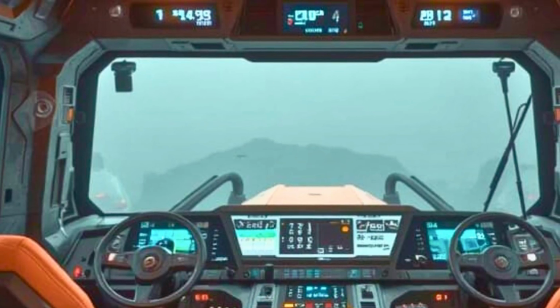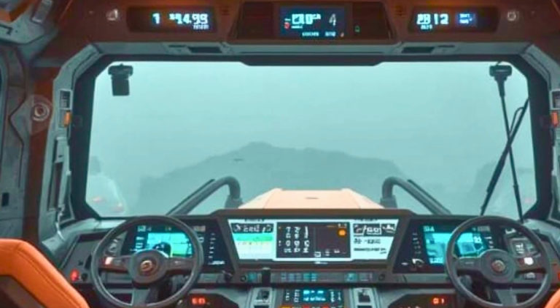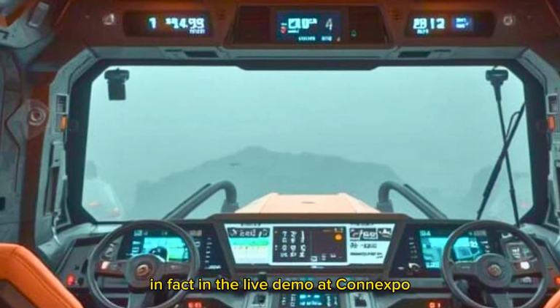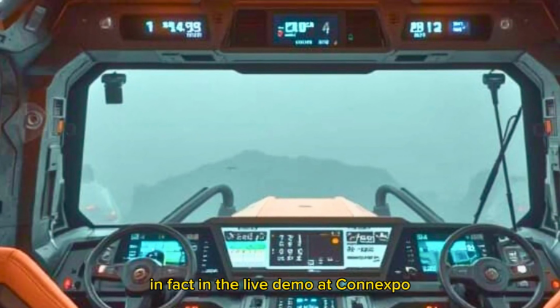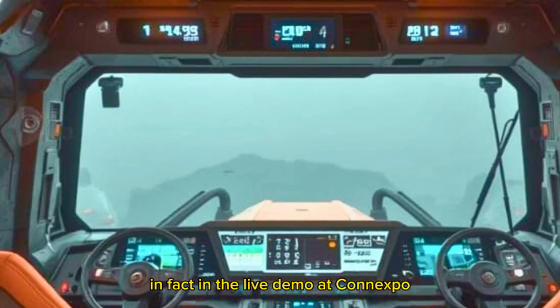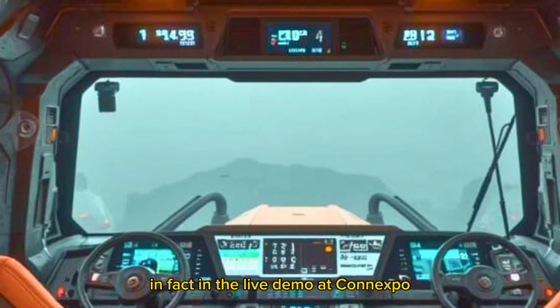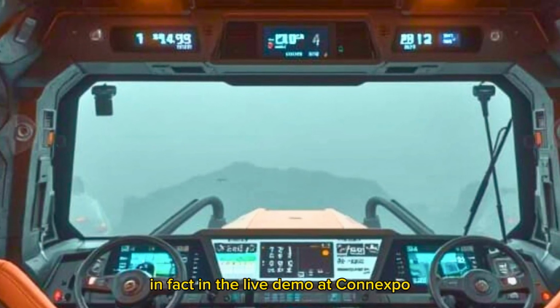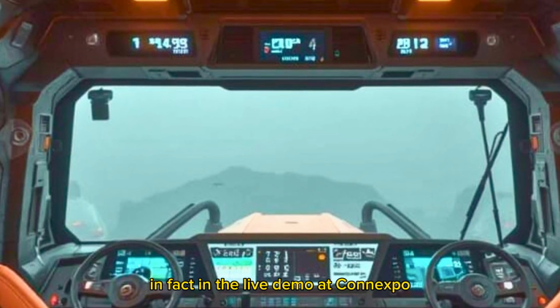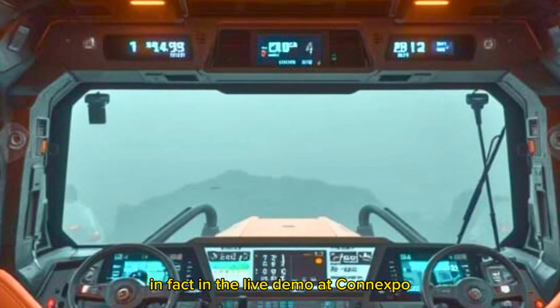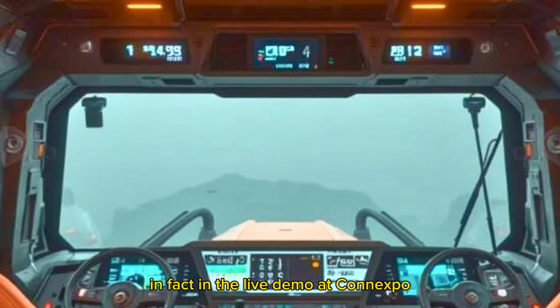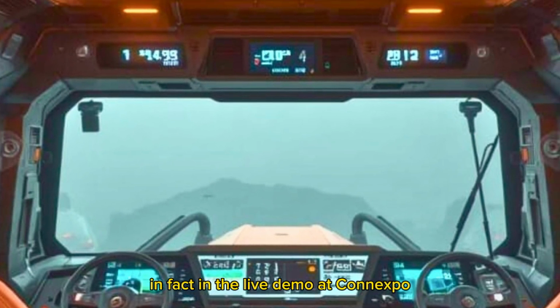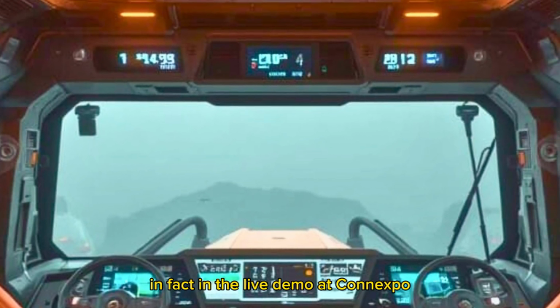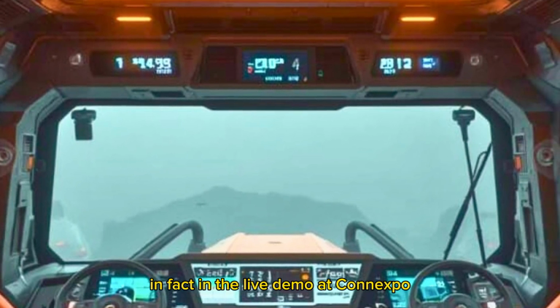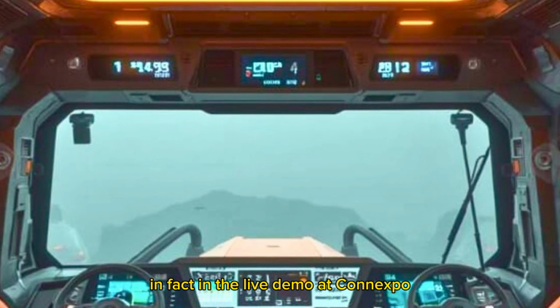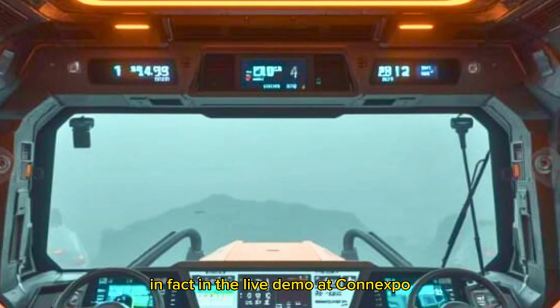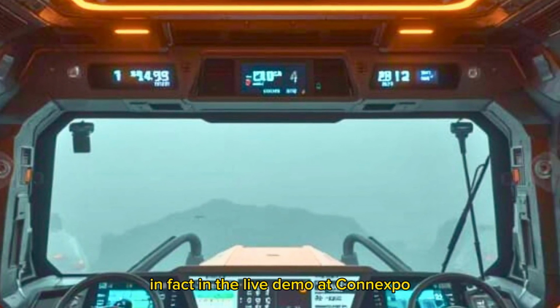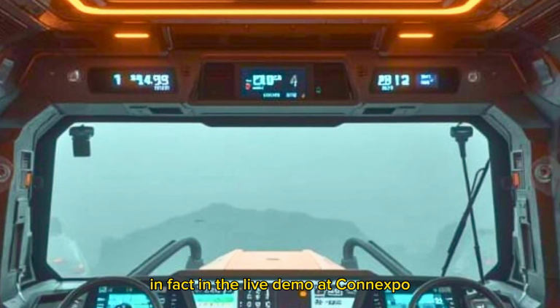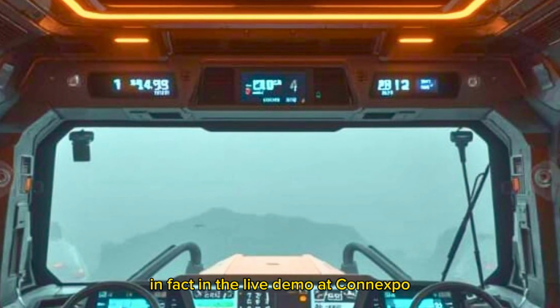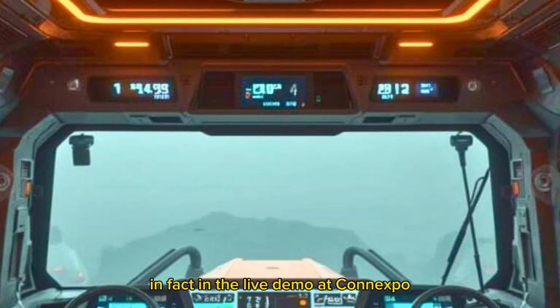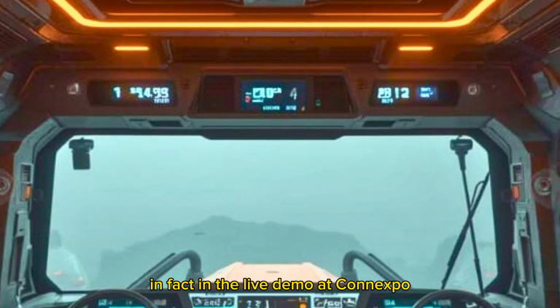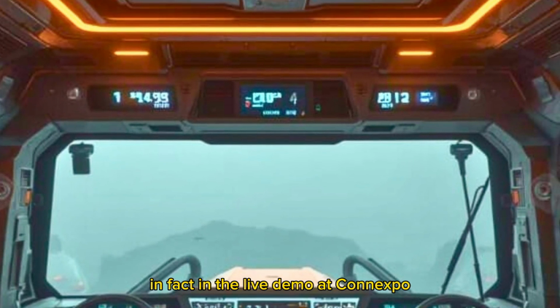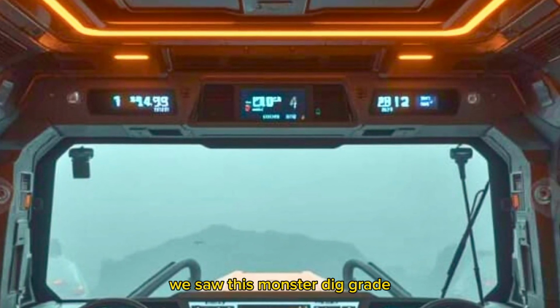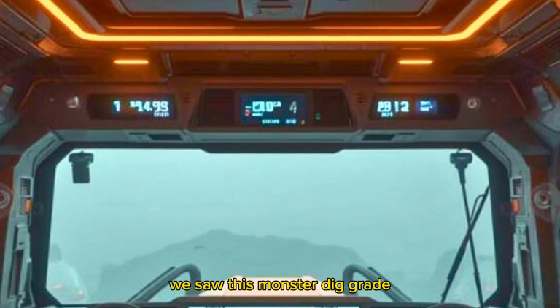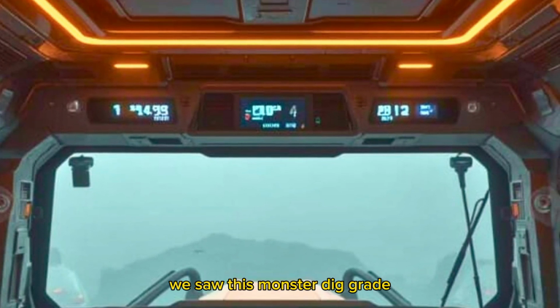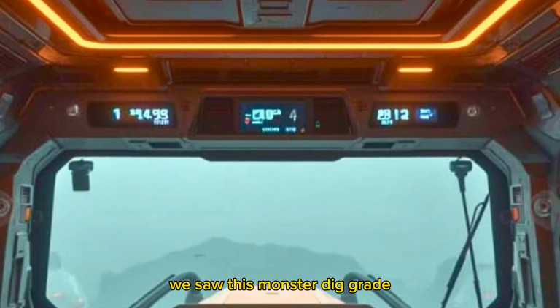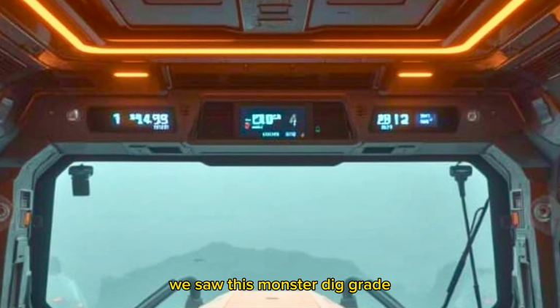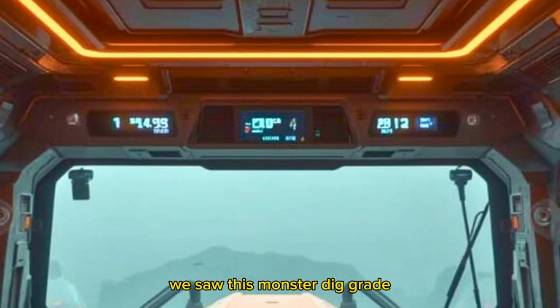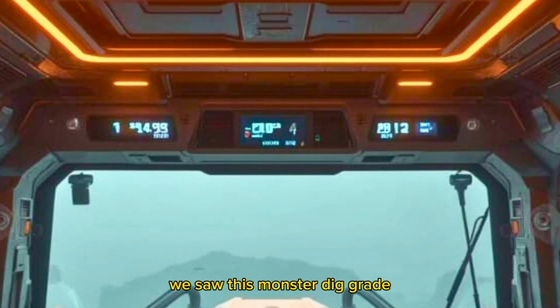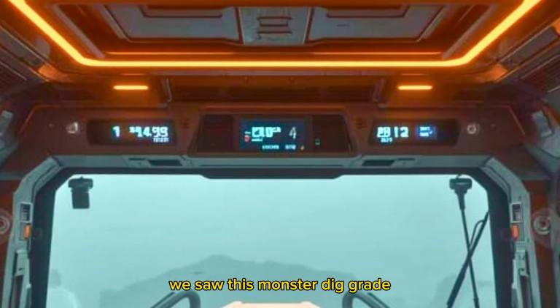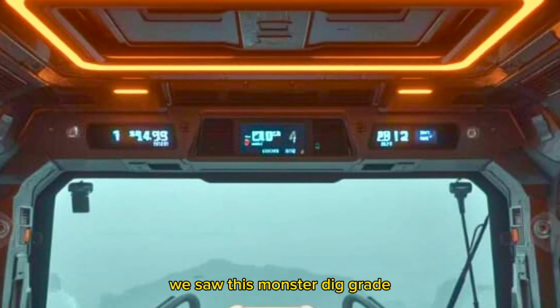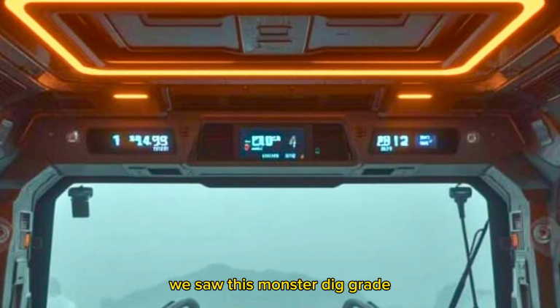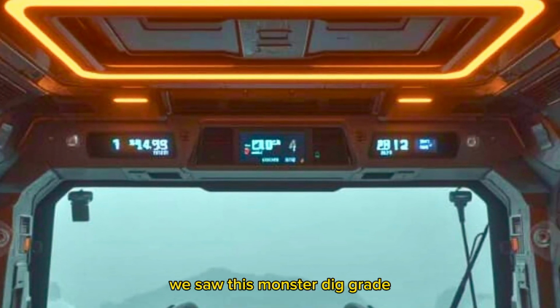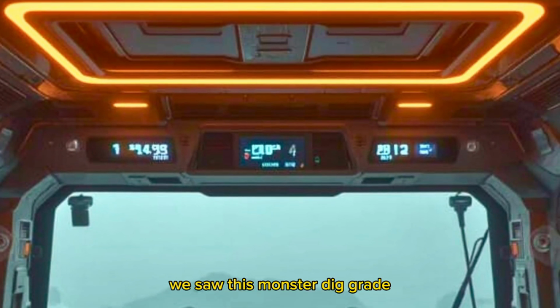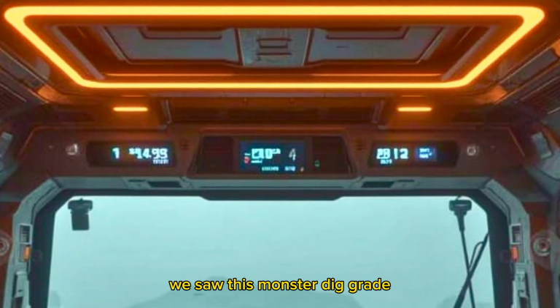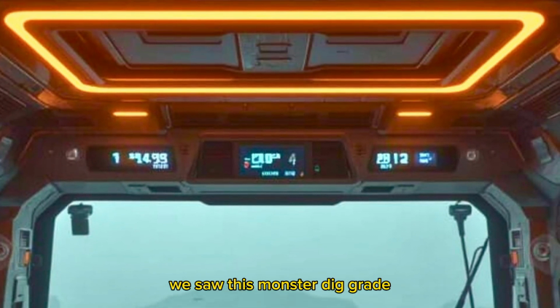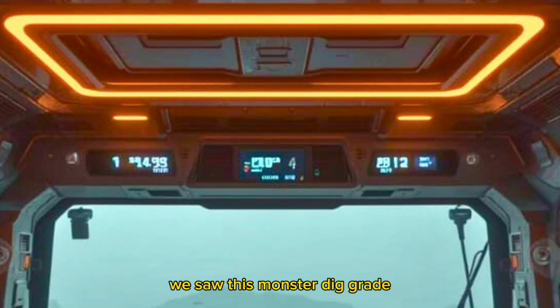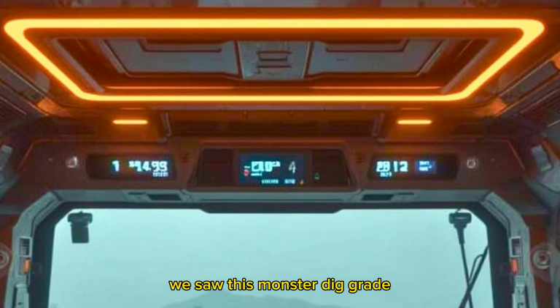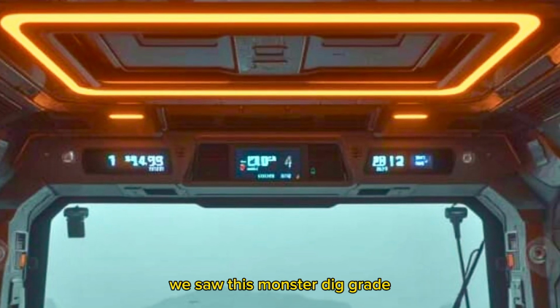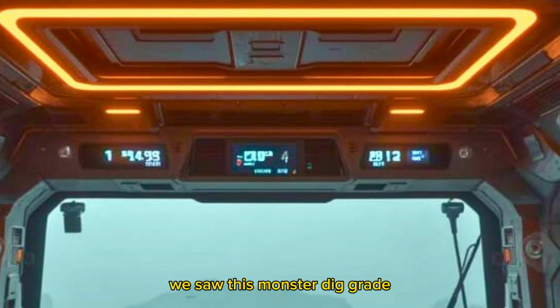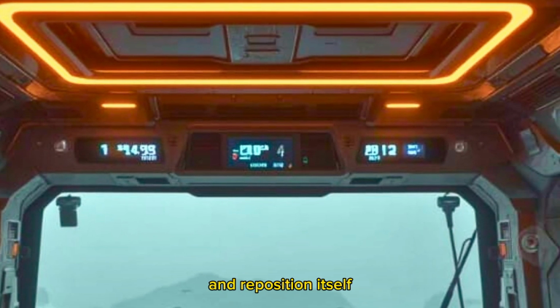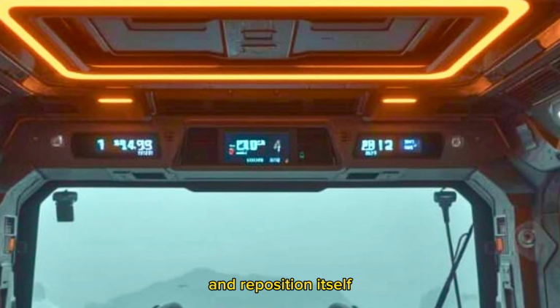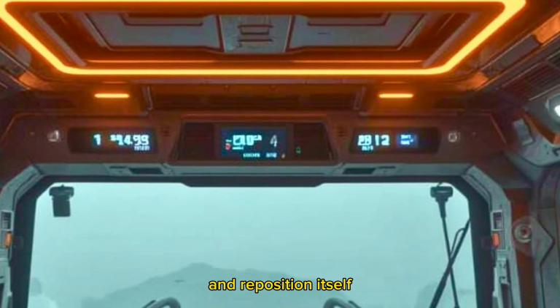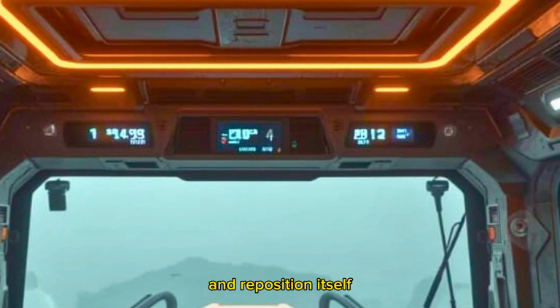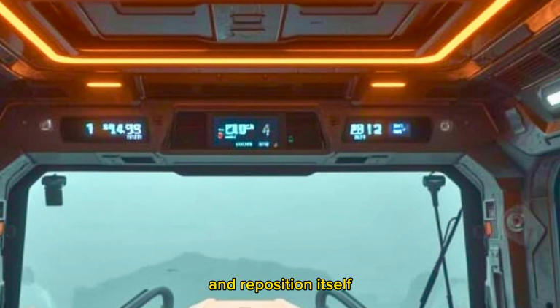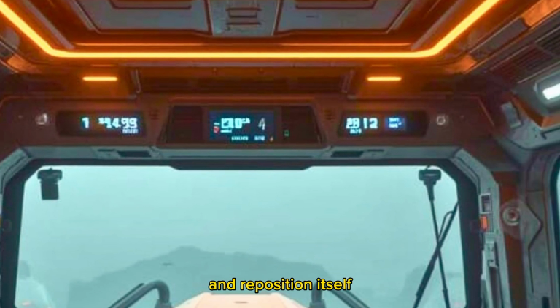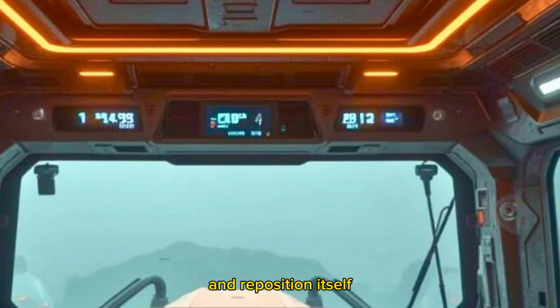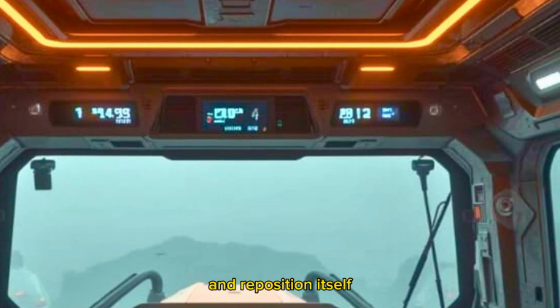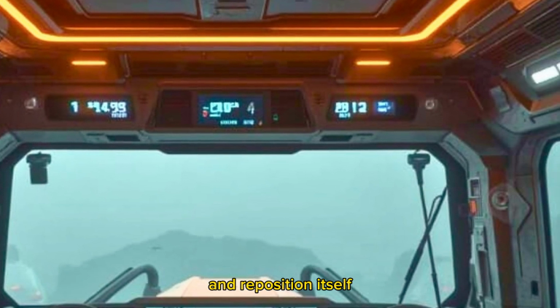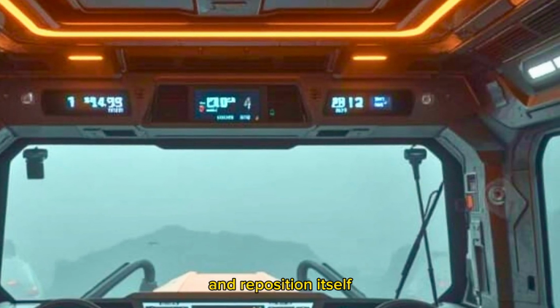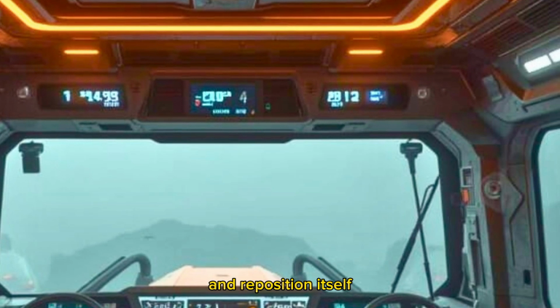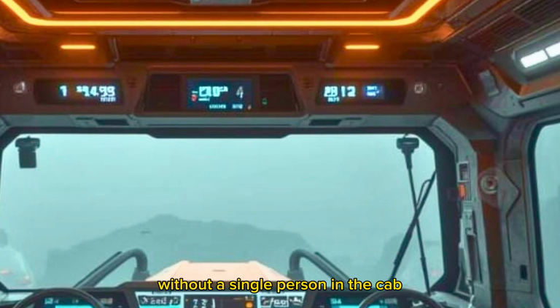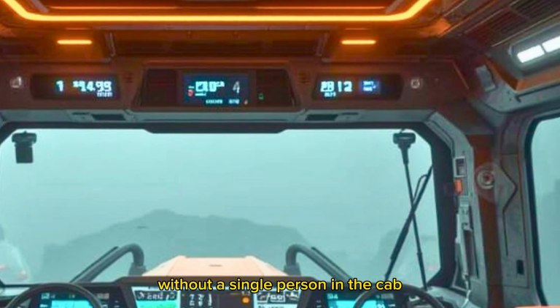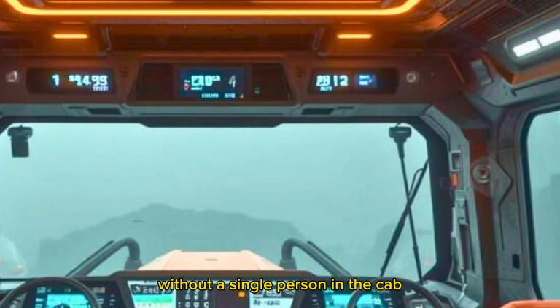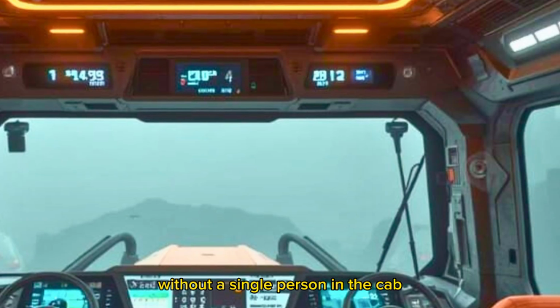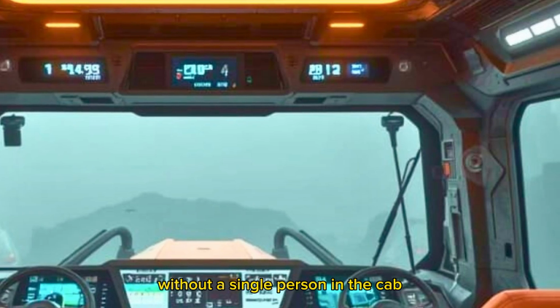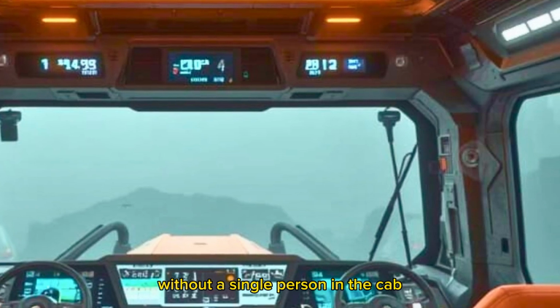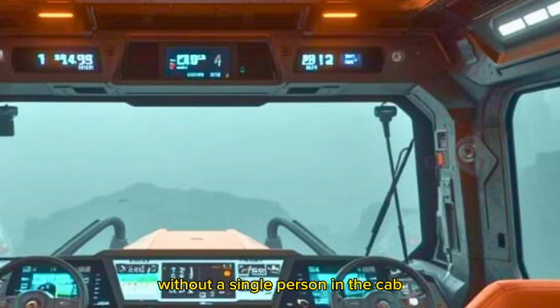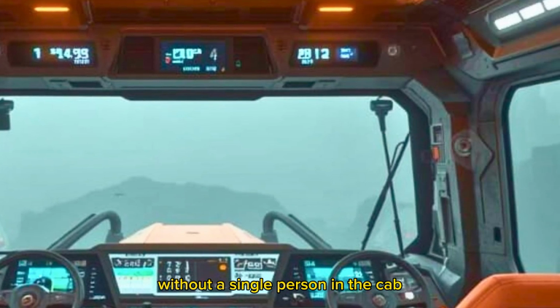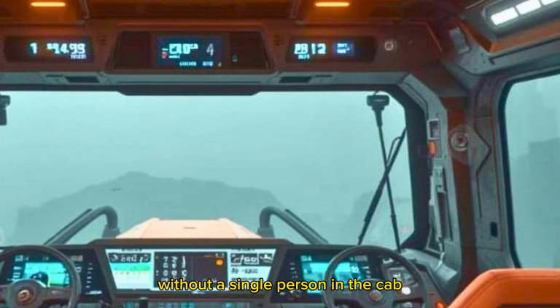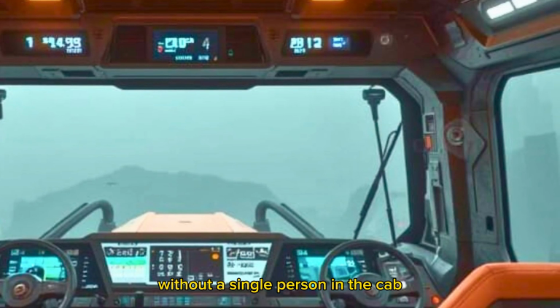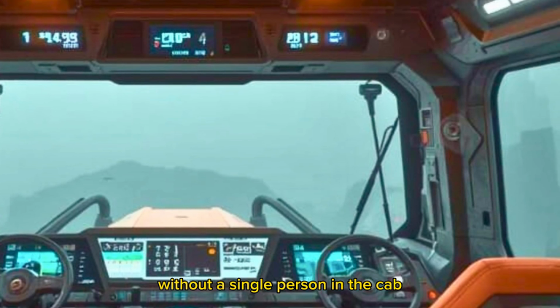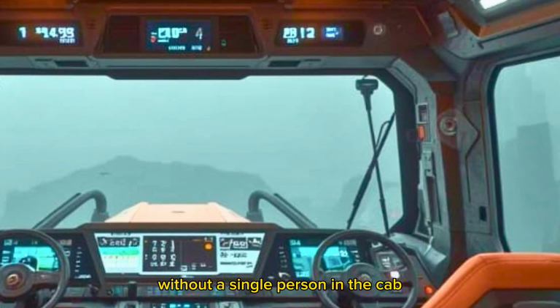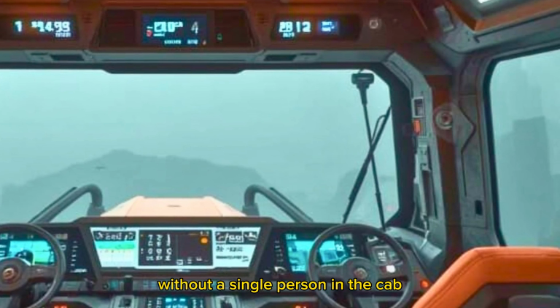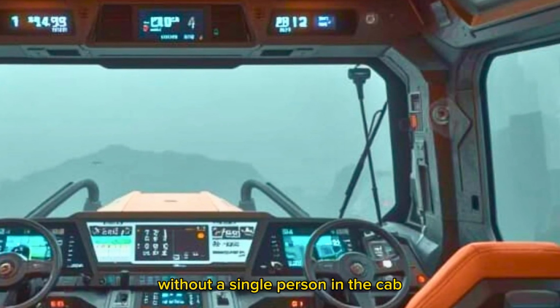In fact, in the live demo at Conexpo, we saw this monster dig, grade, and reposition itself without a single person in the cab.